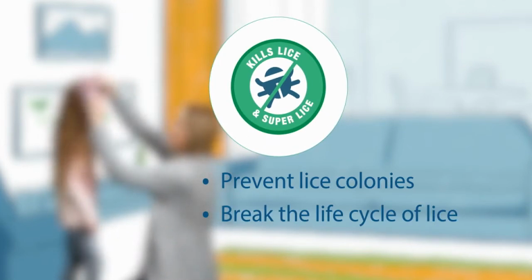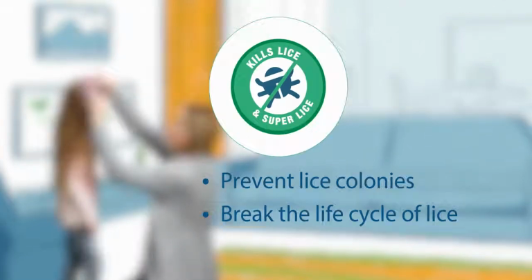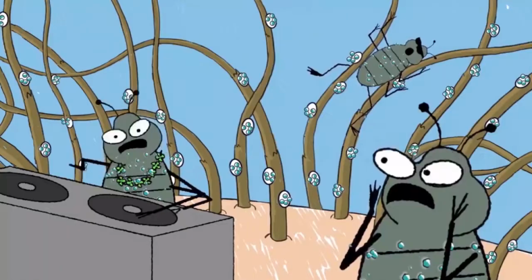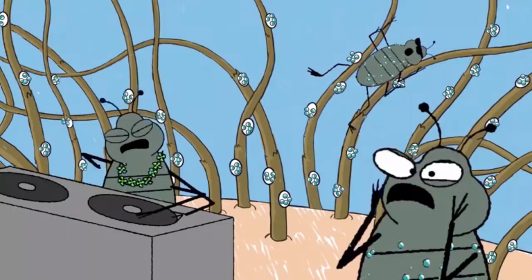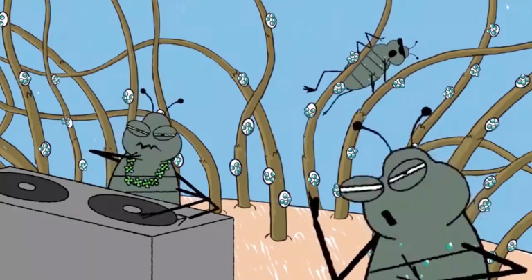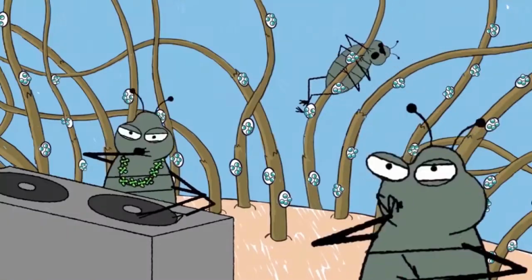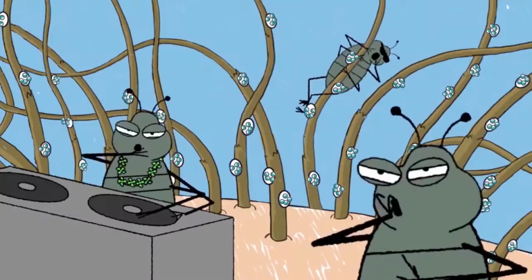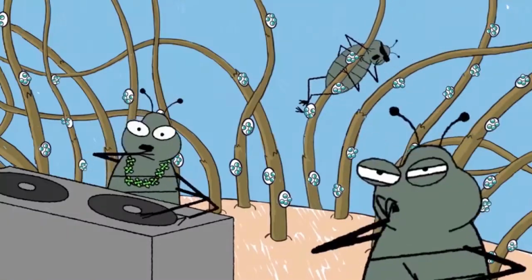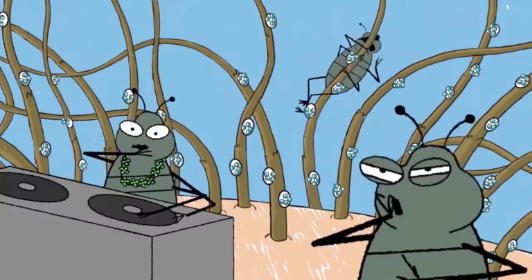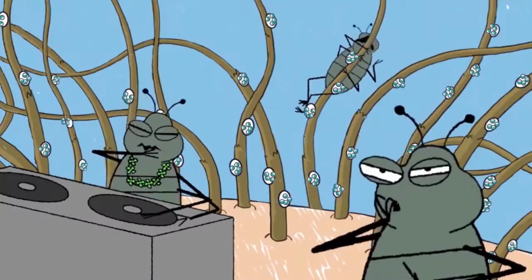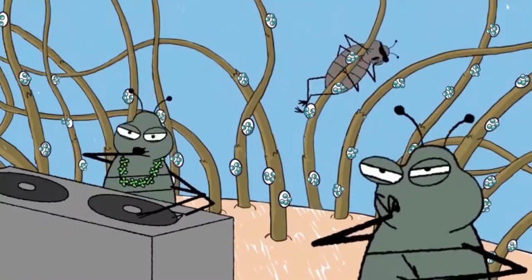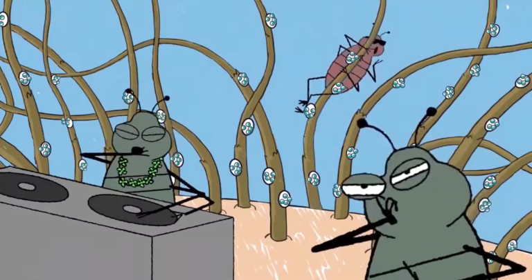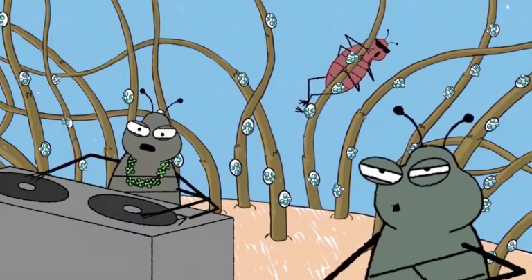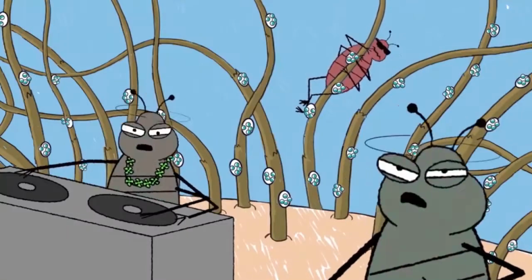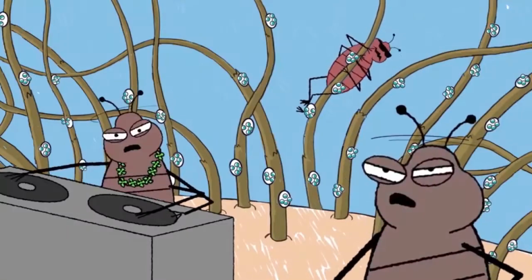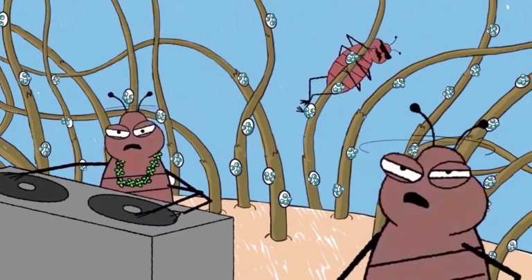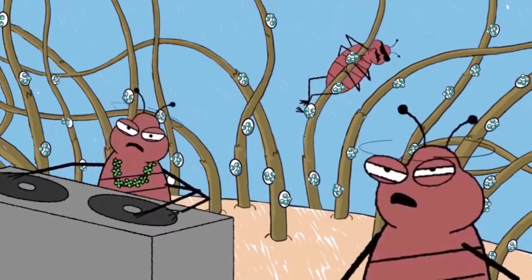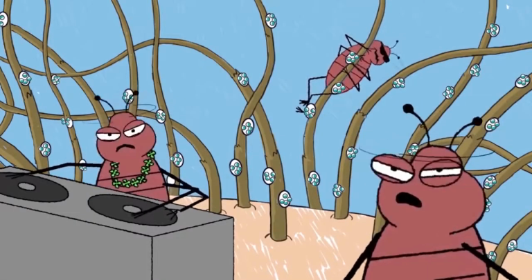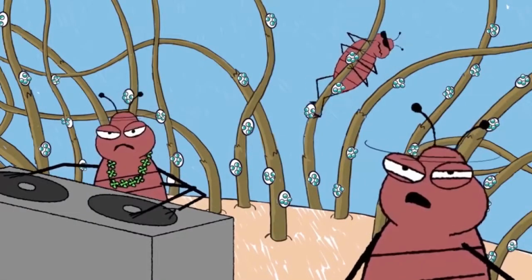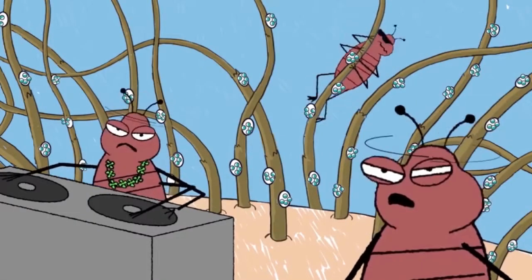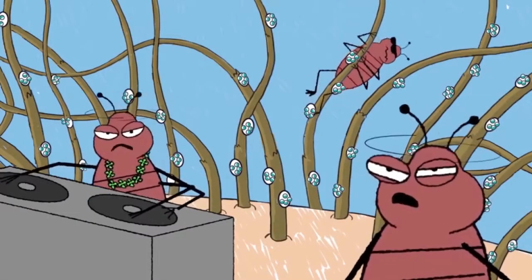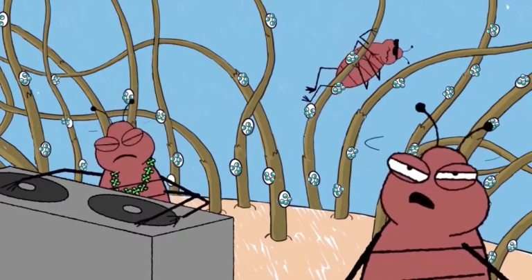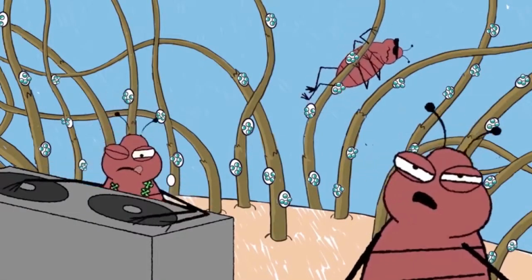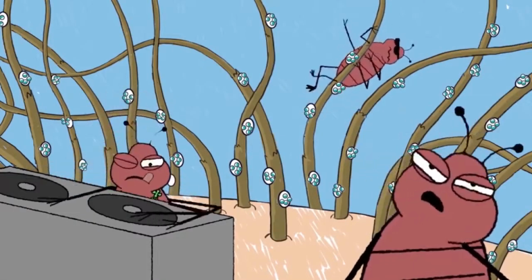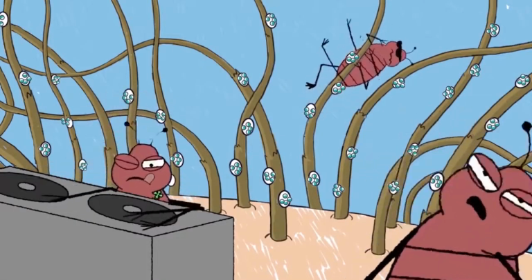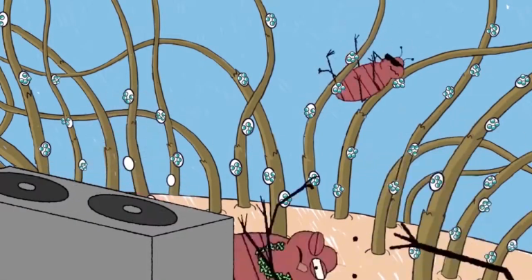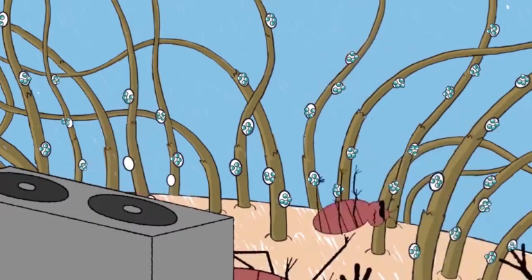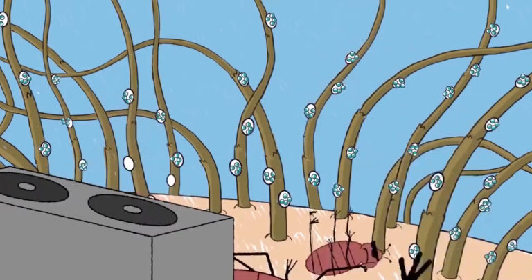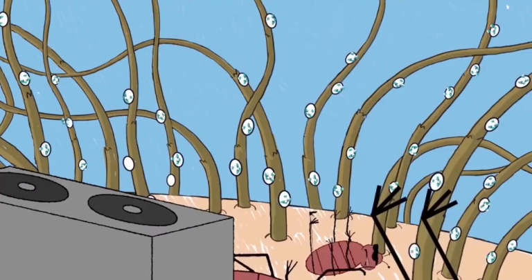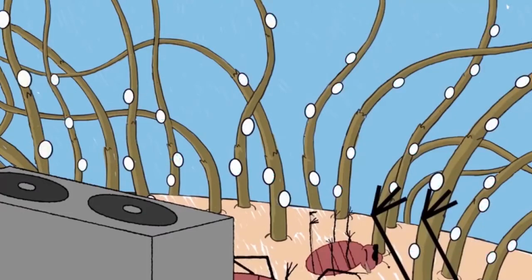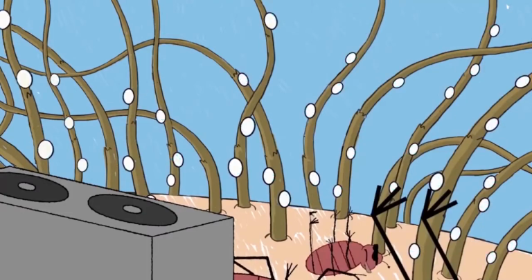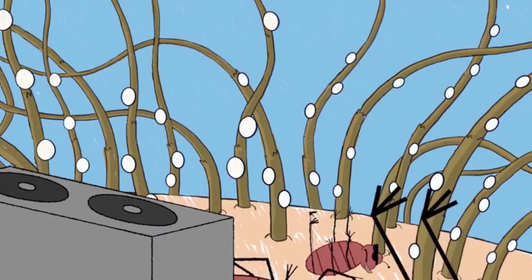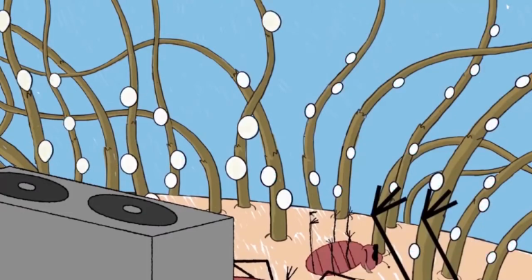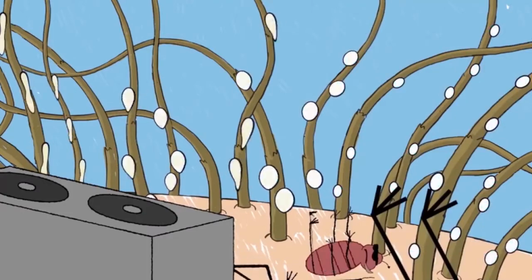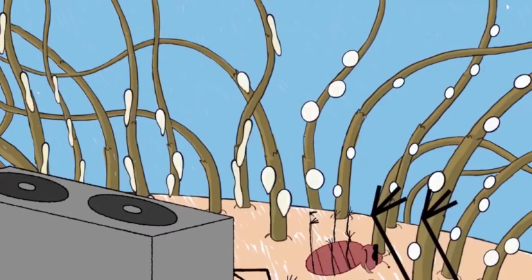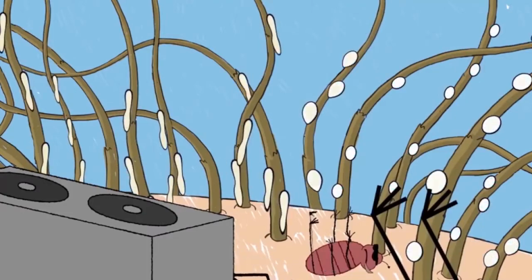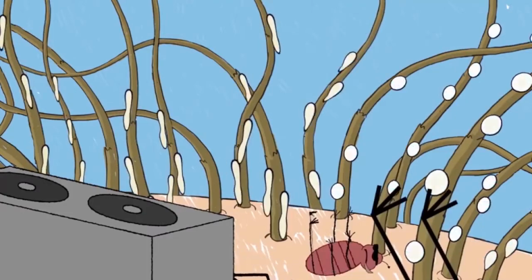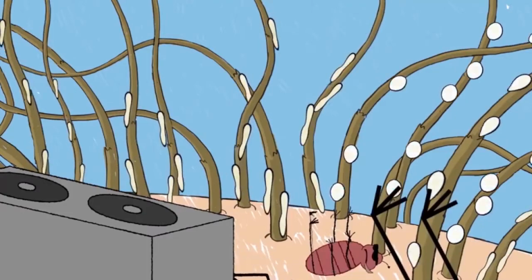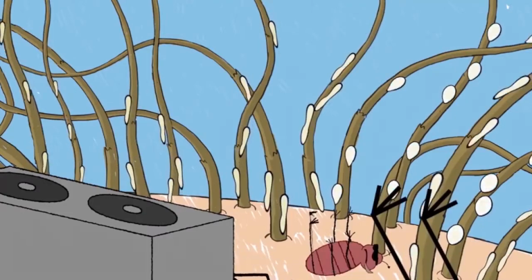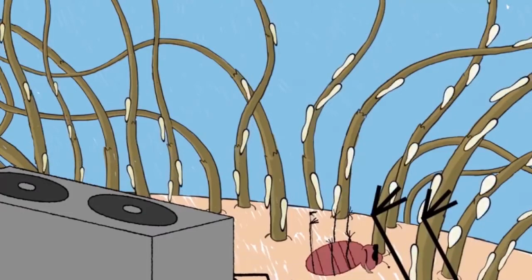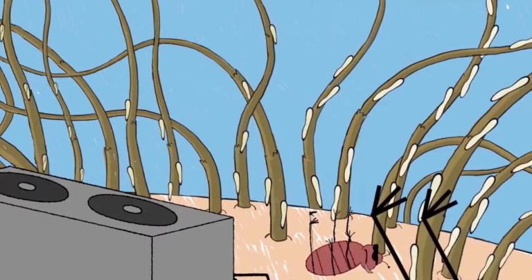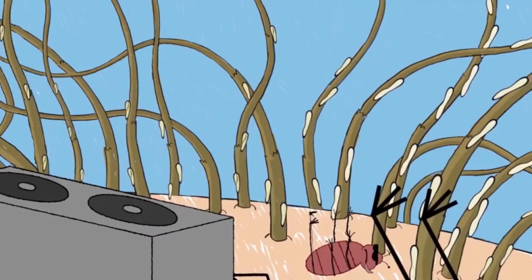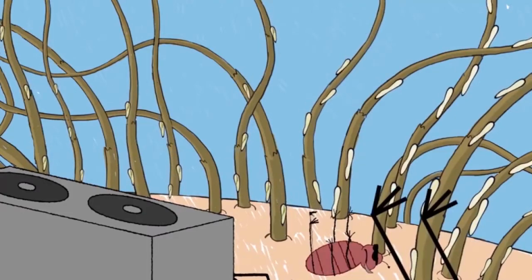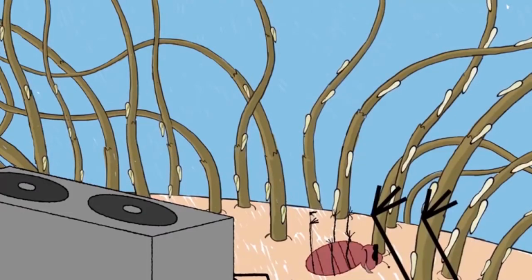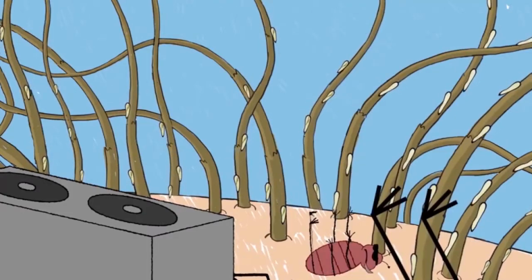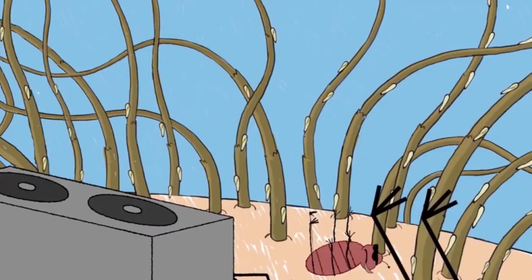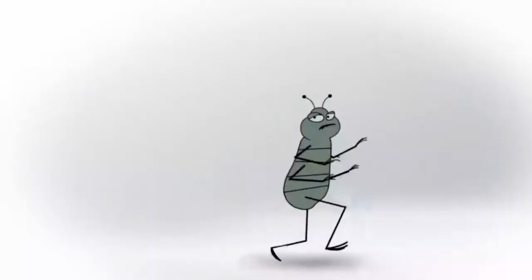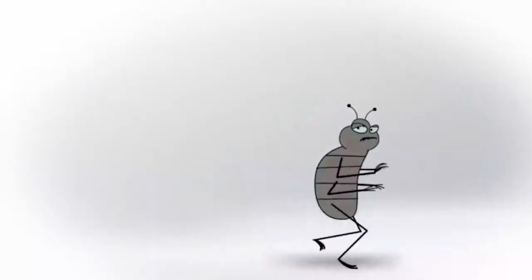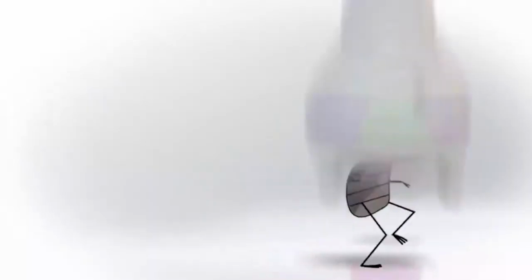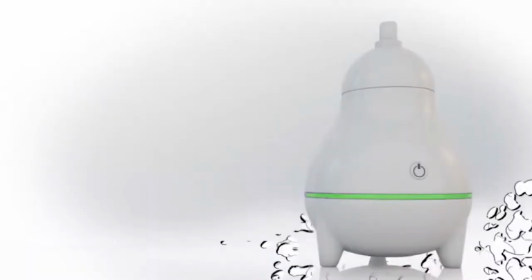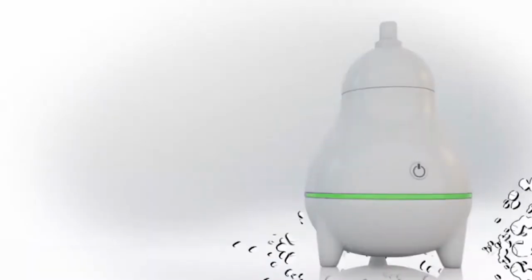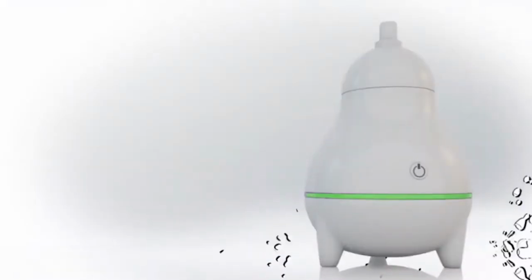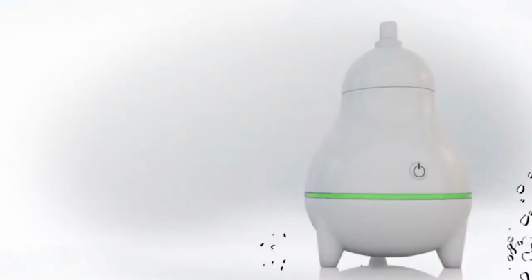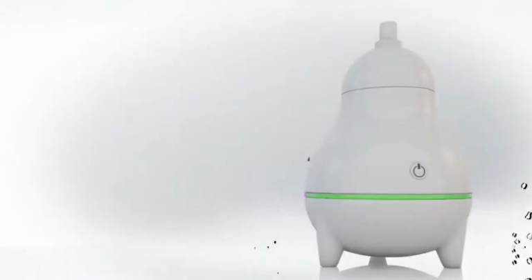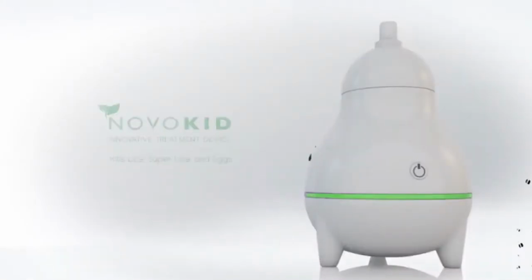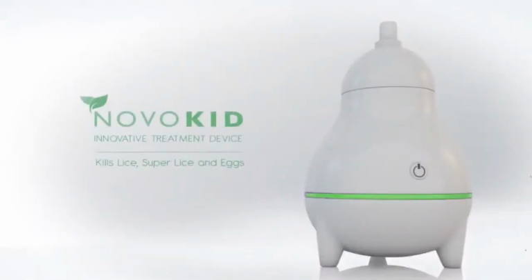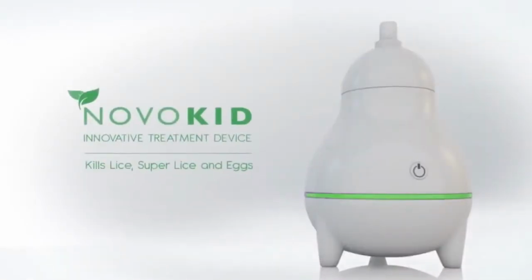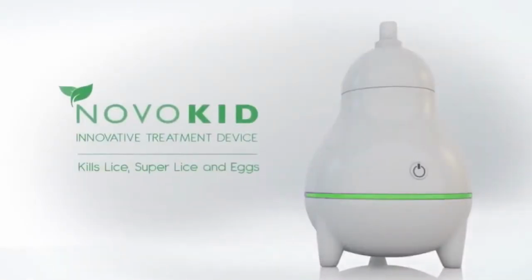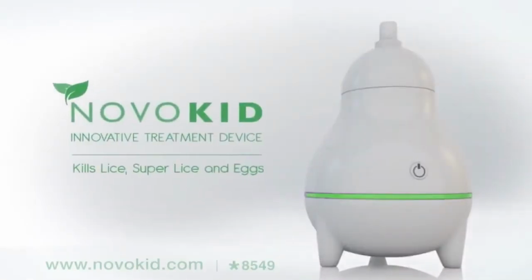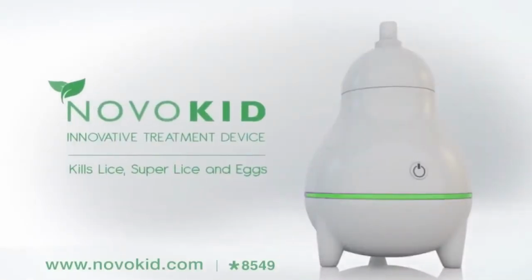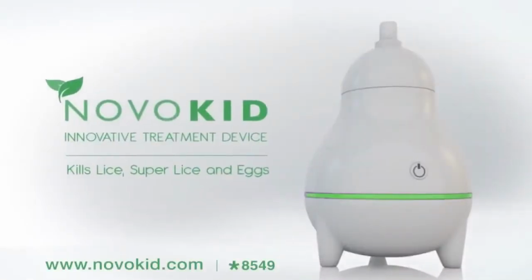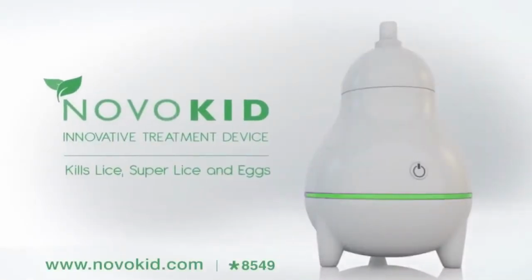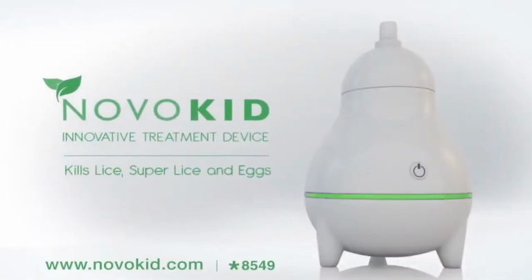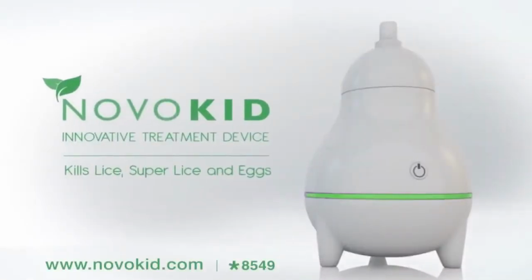Say goodbye to lice and eggs naturally with a smile. NovoKid — eliminating lice the green way.